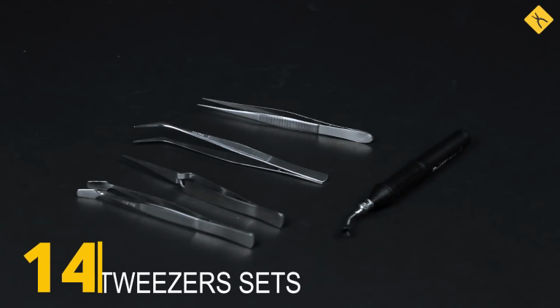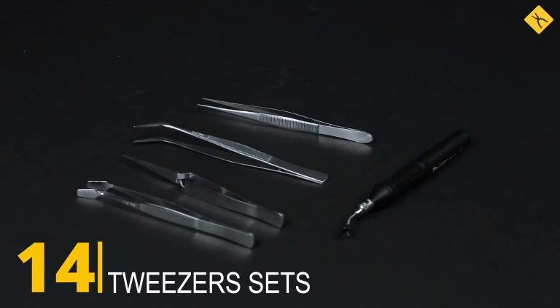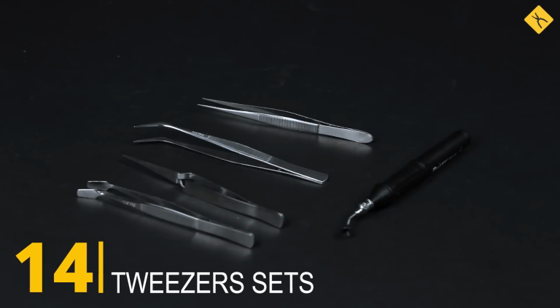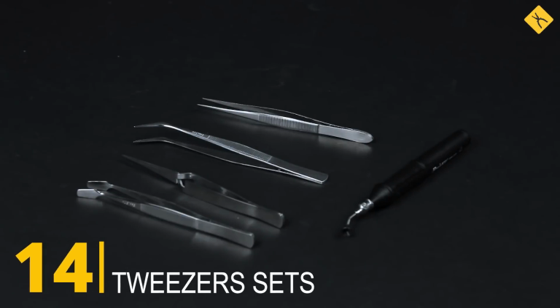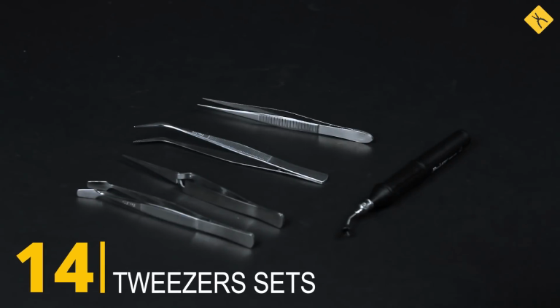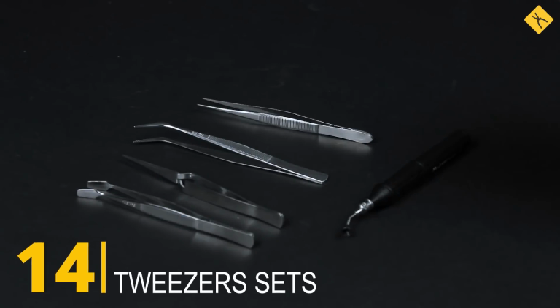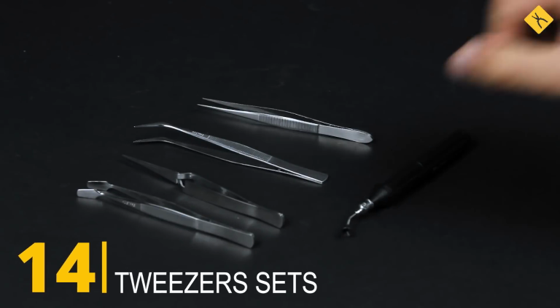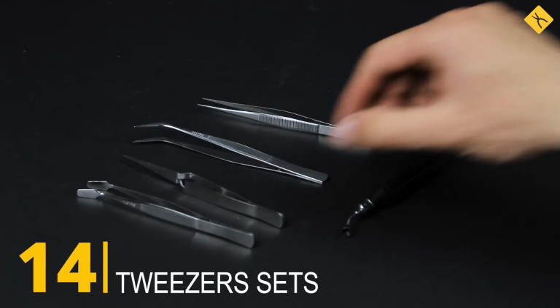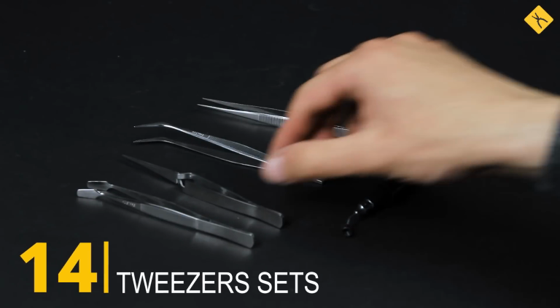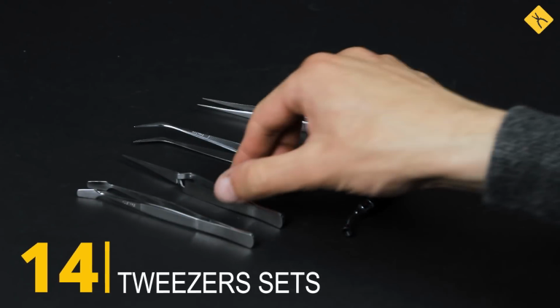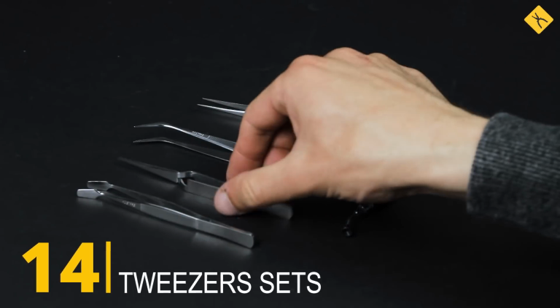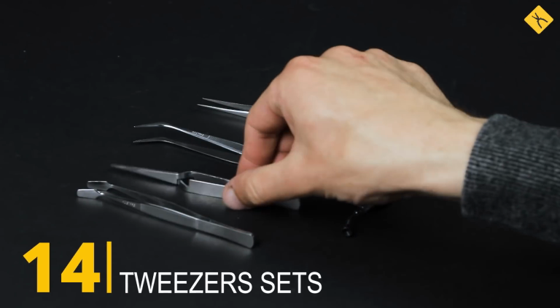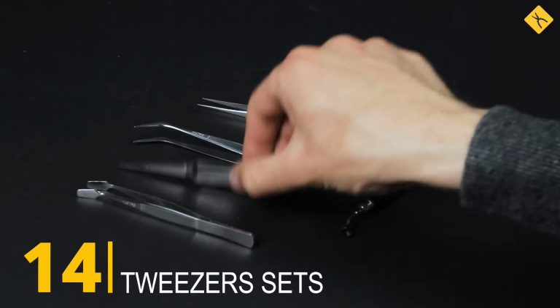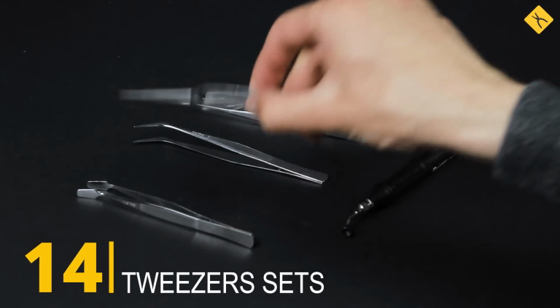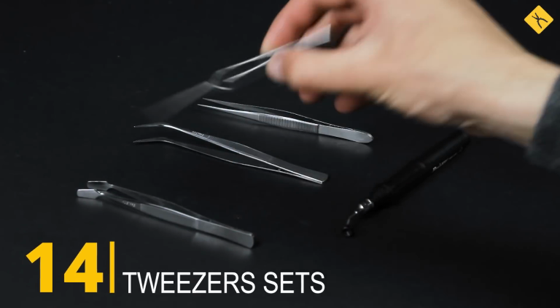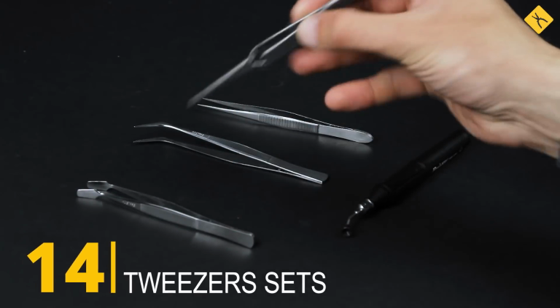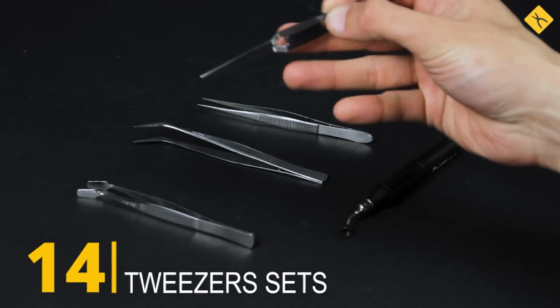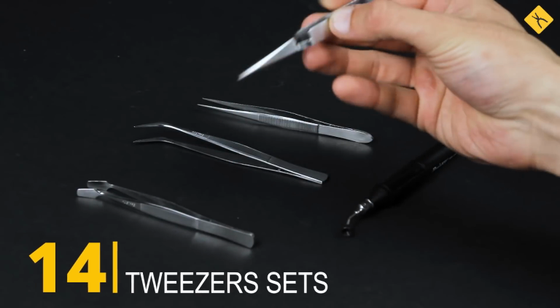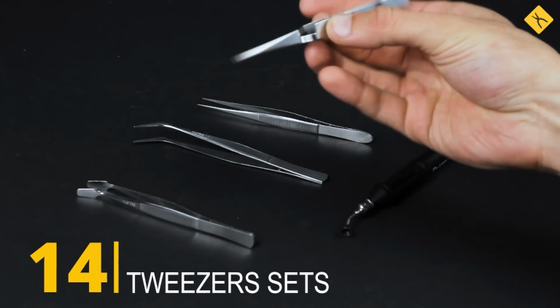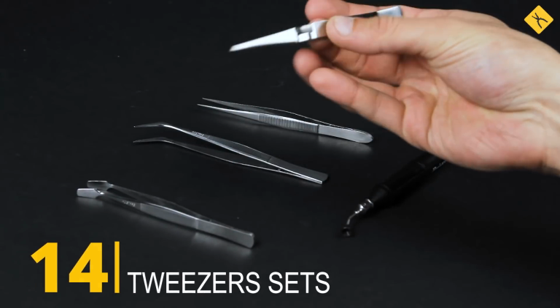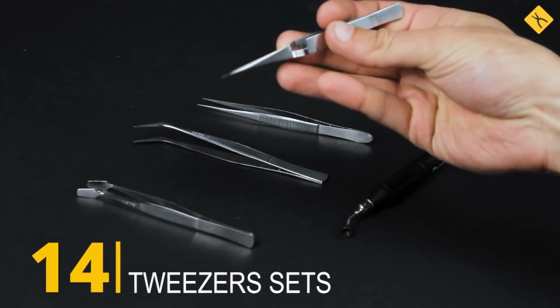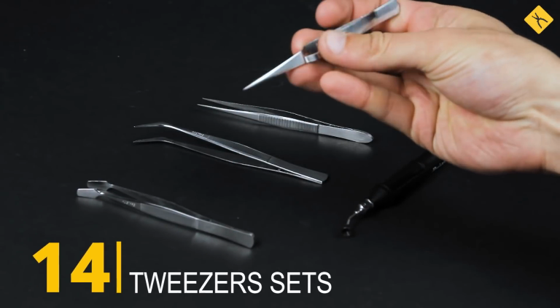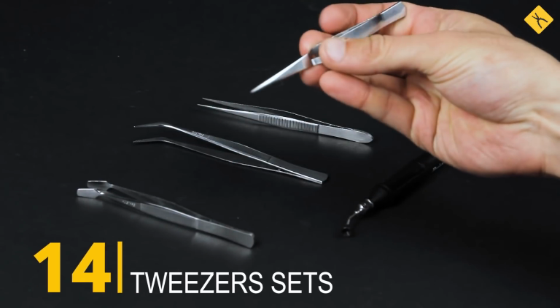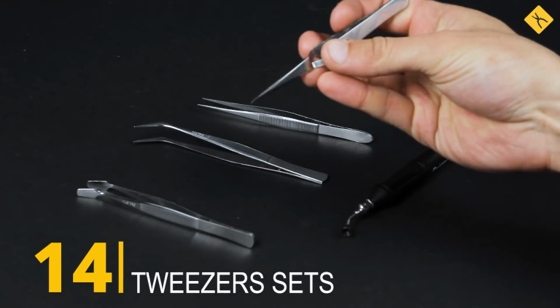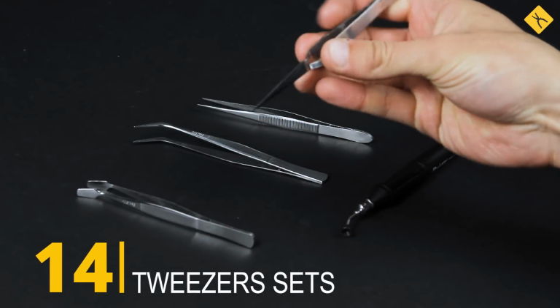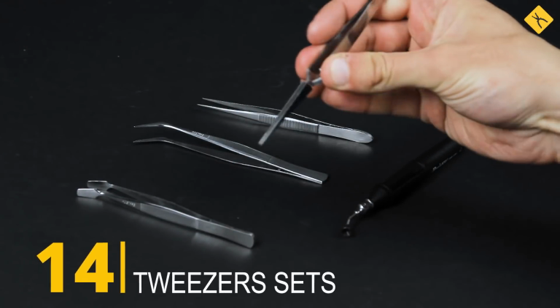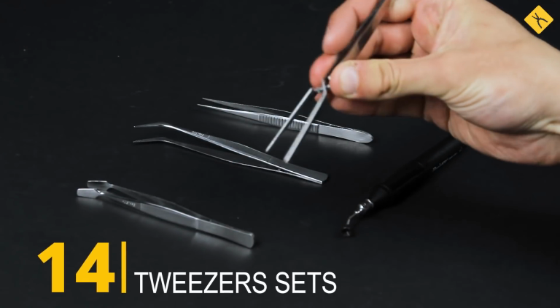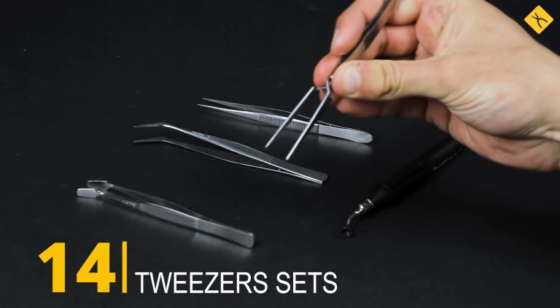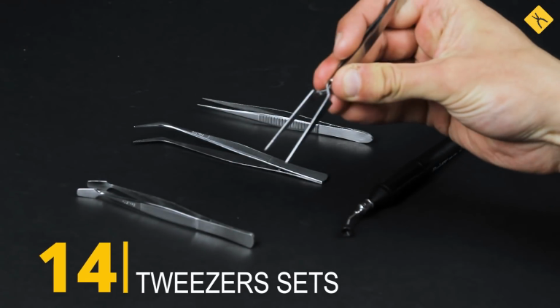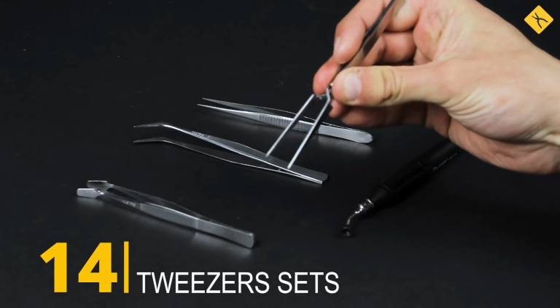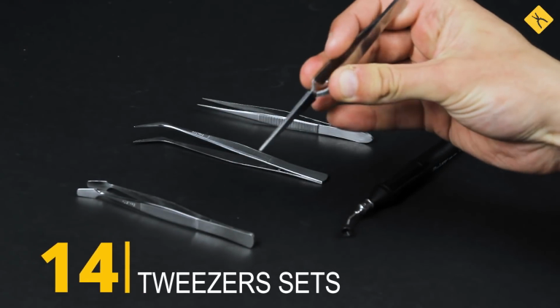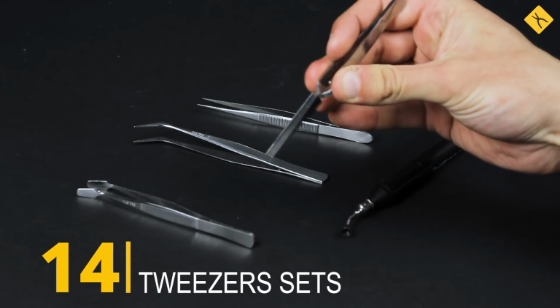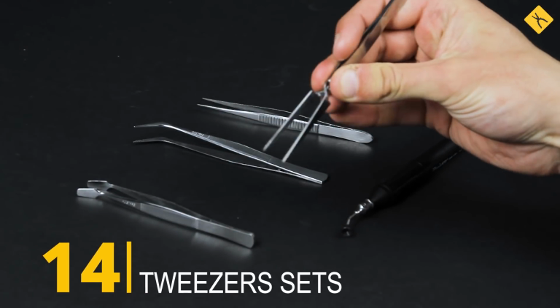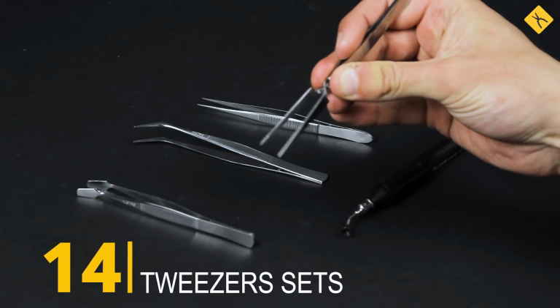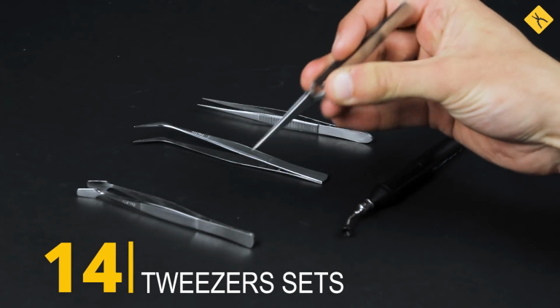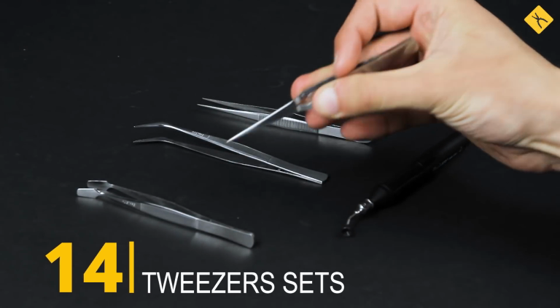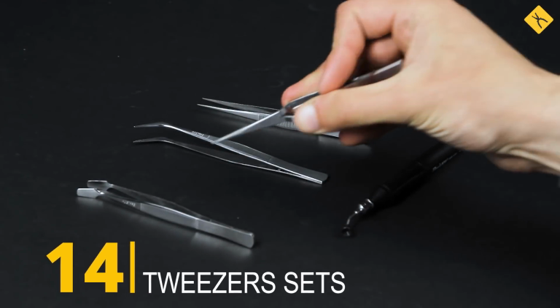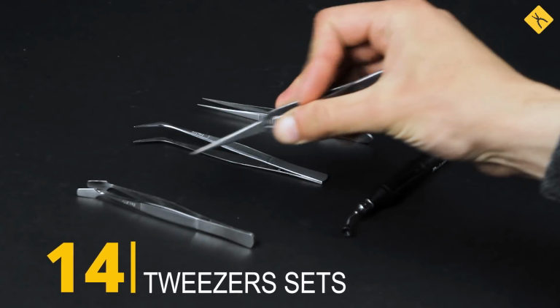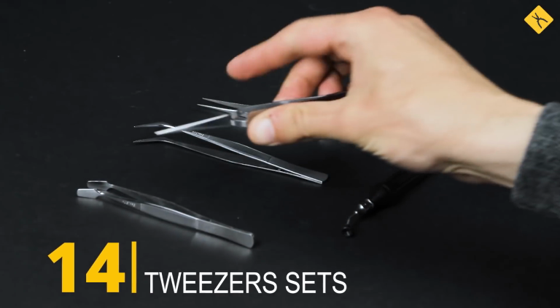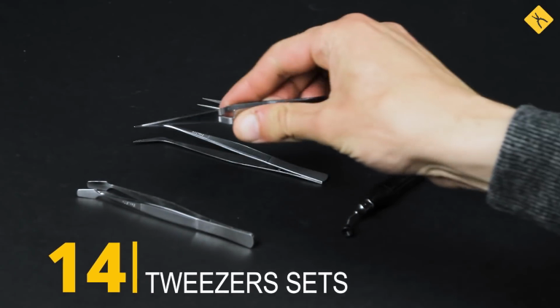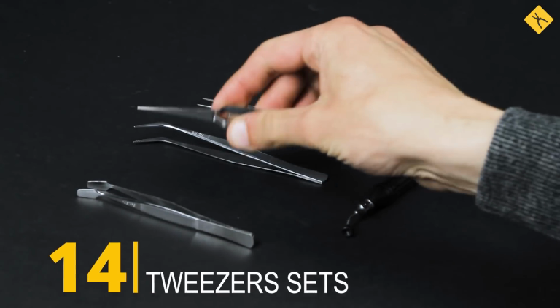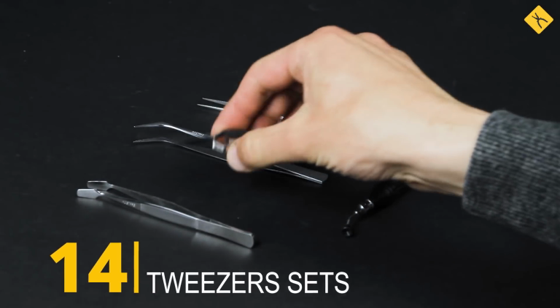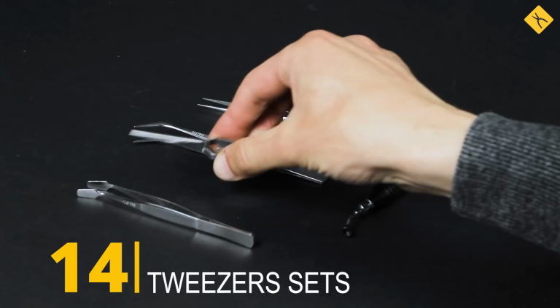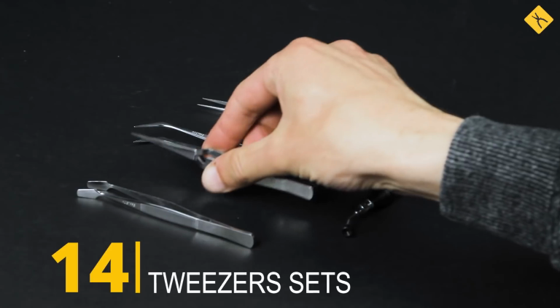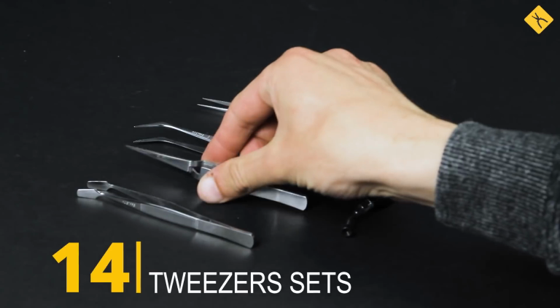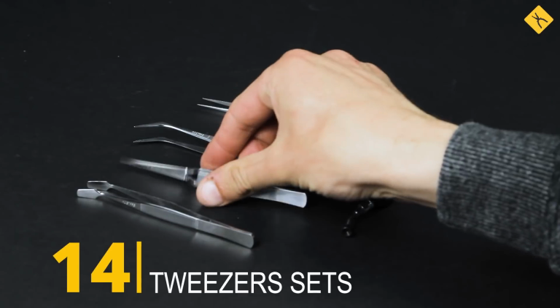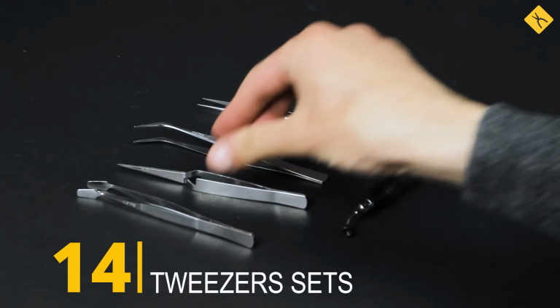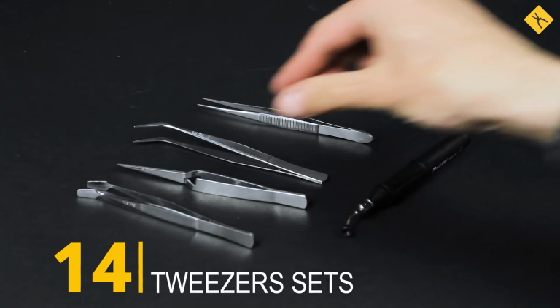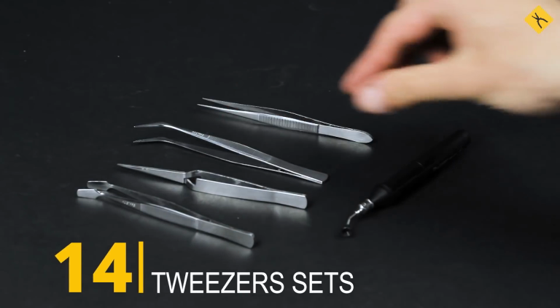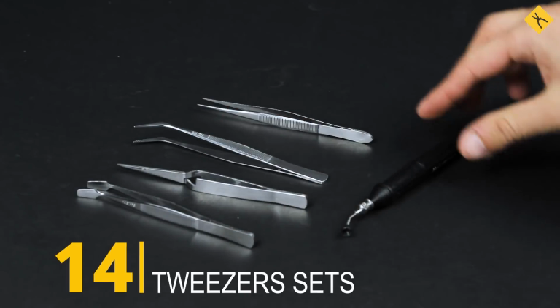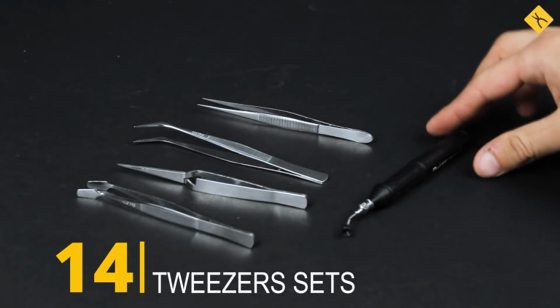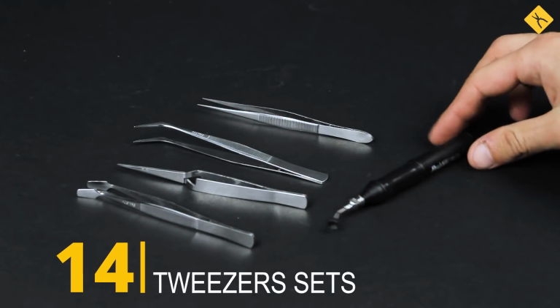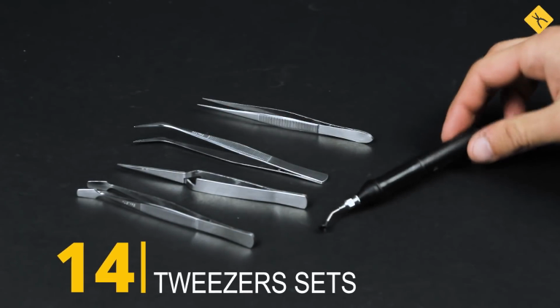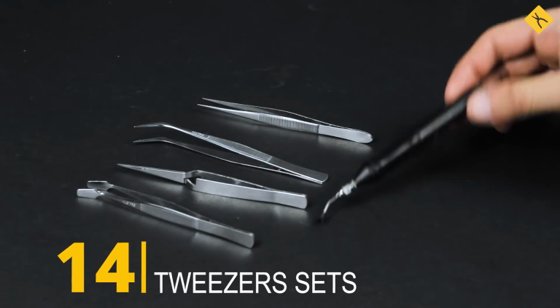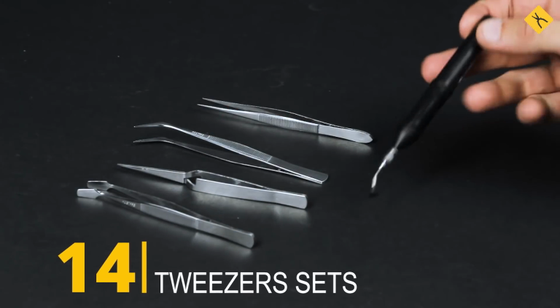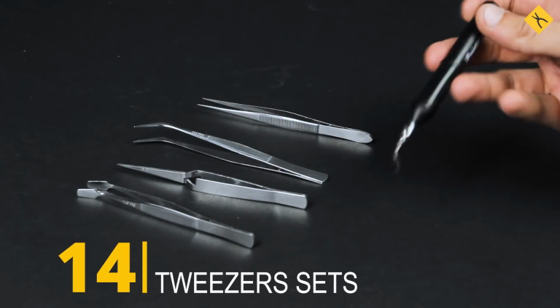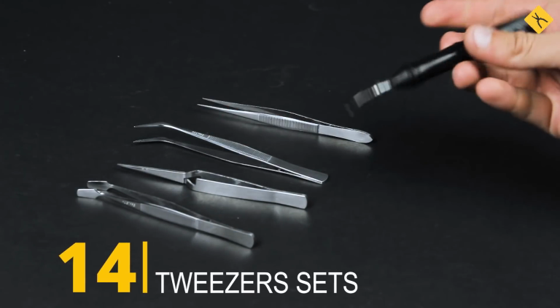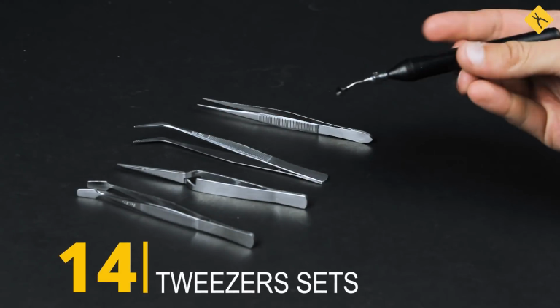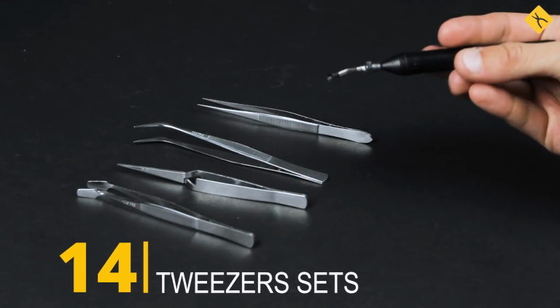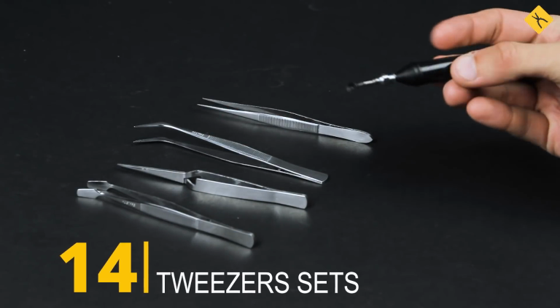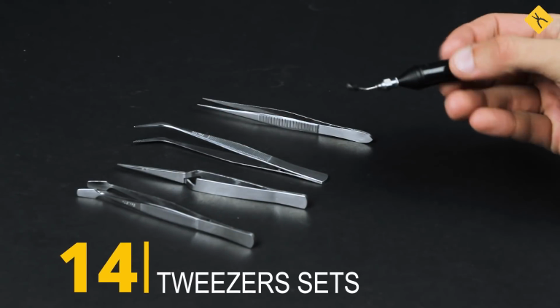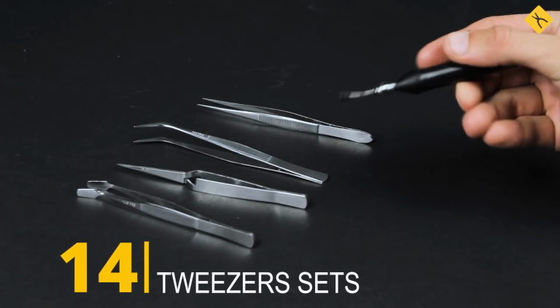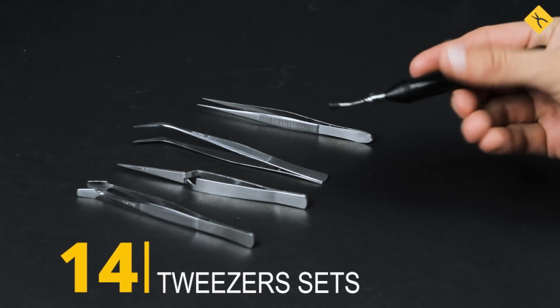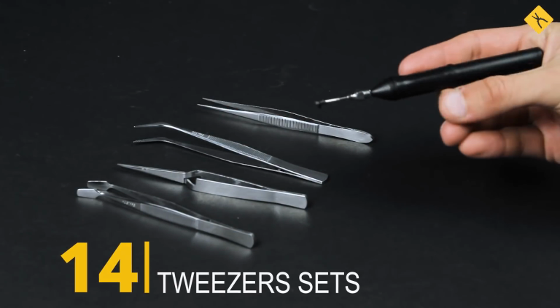Tweezer sets — you will definitely need these for mounting and removing elements while soldering. Vacuum tweezers are extremely useful for soldering PCBs.